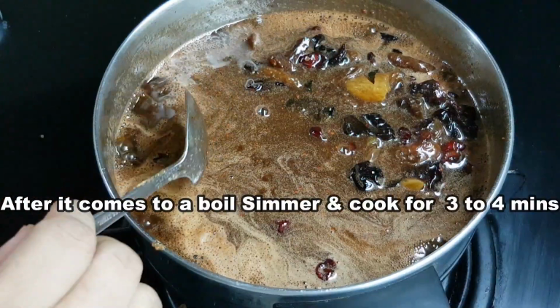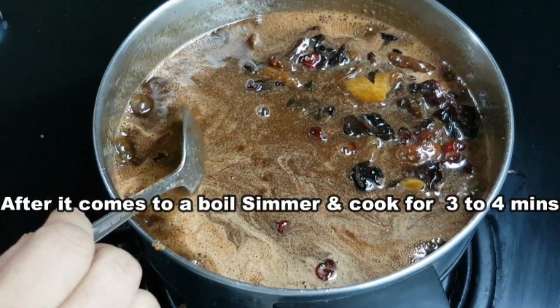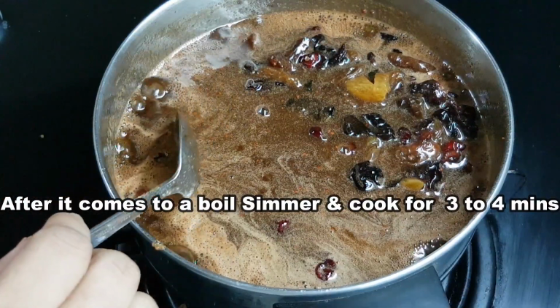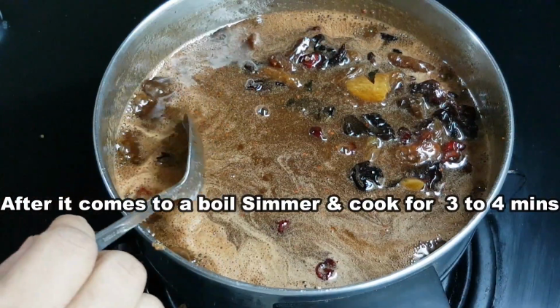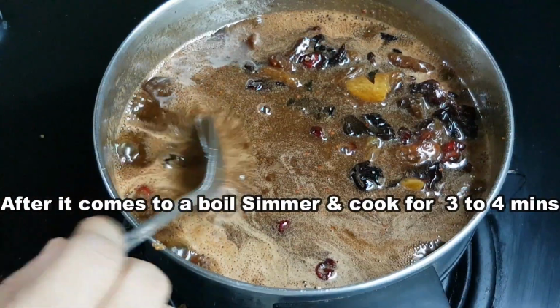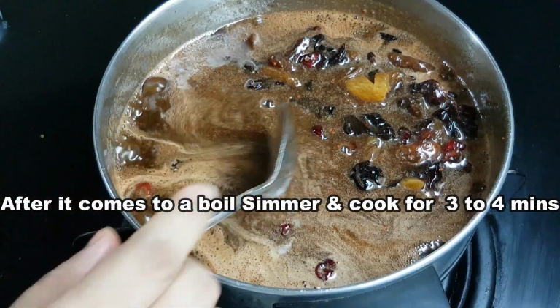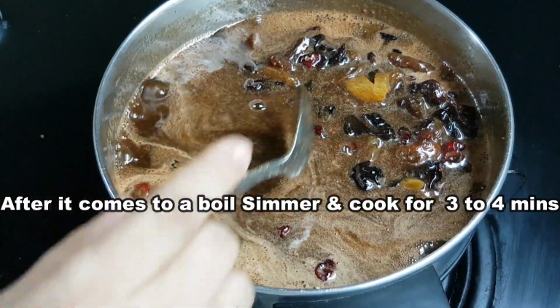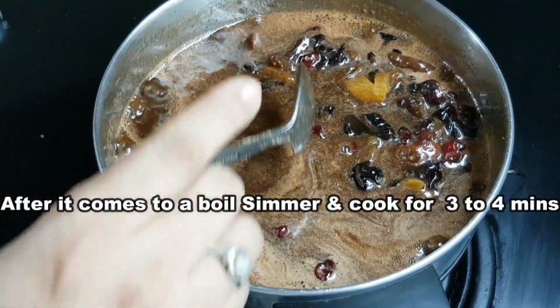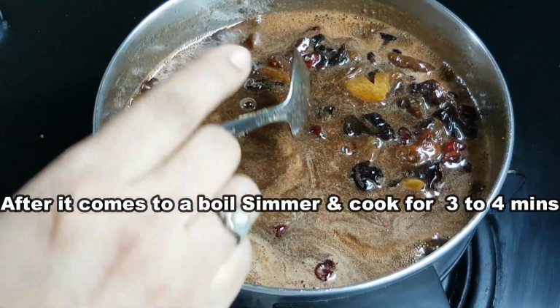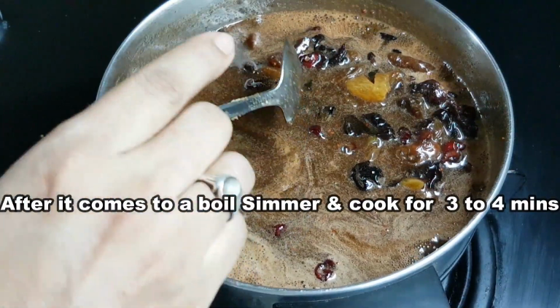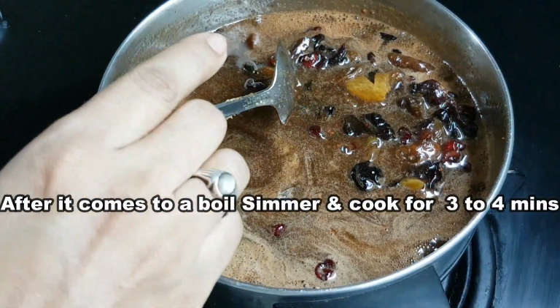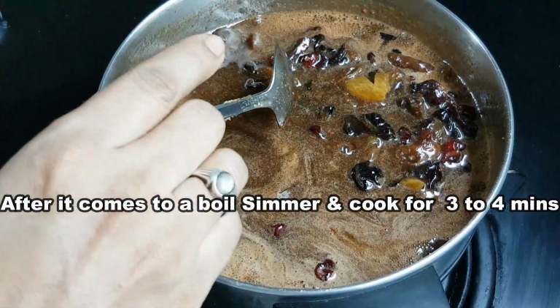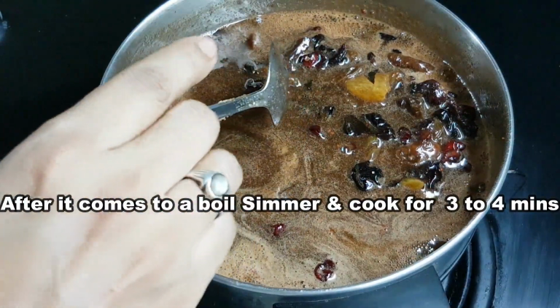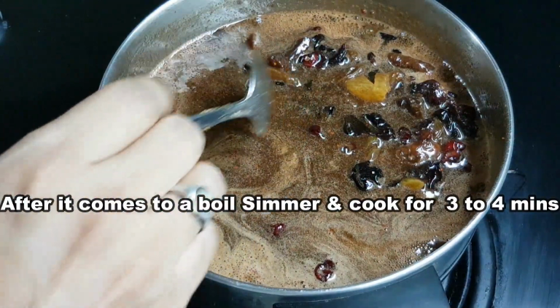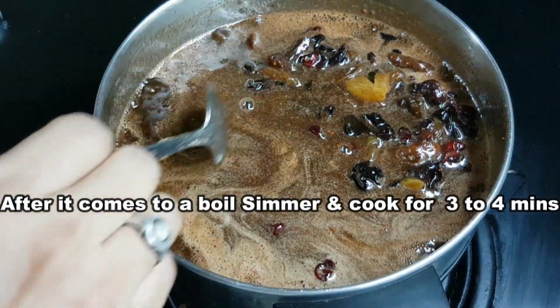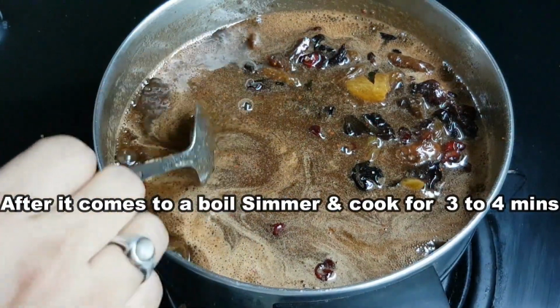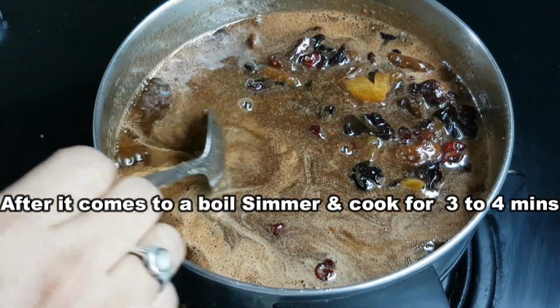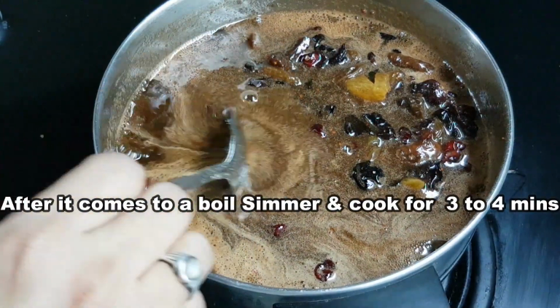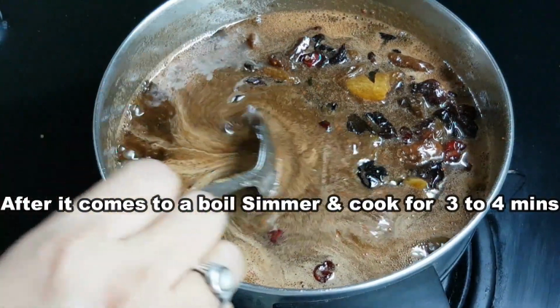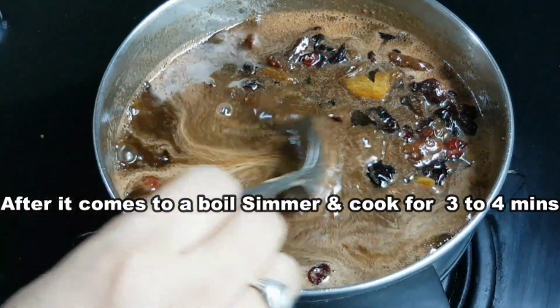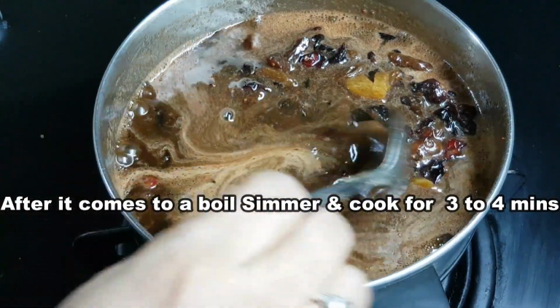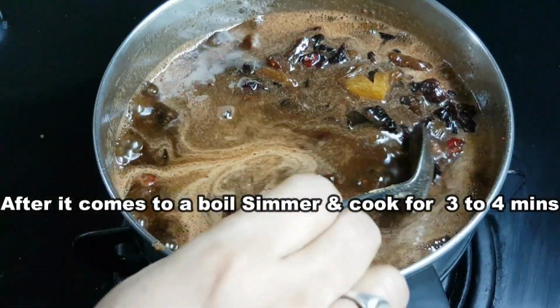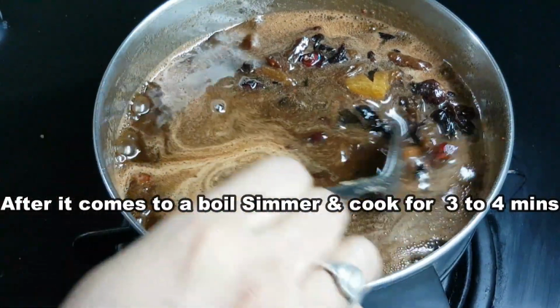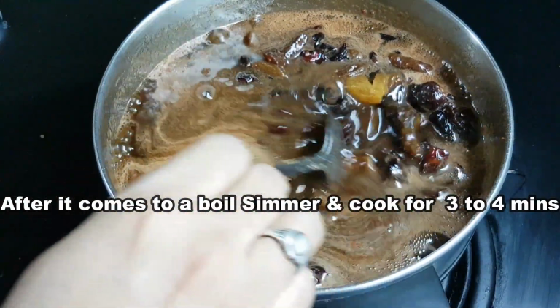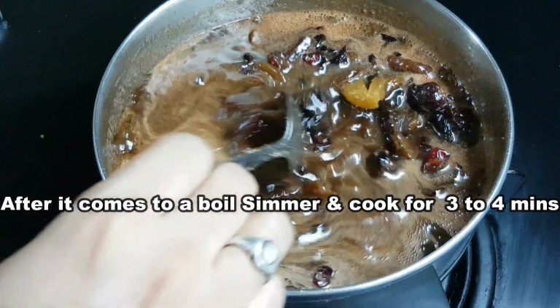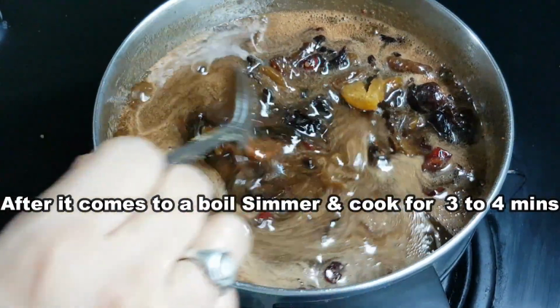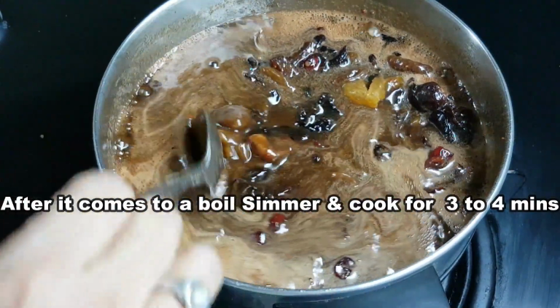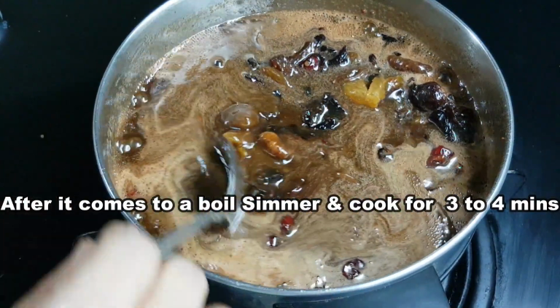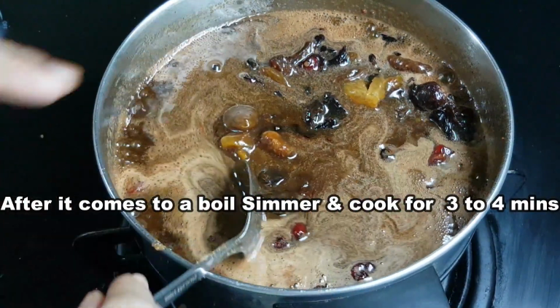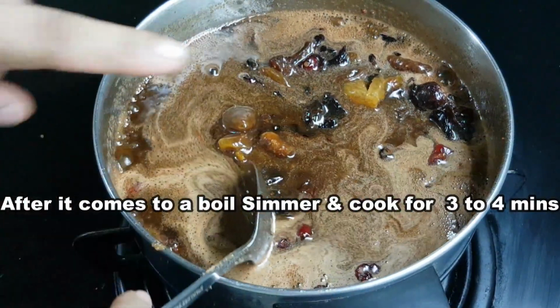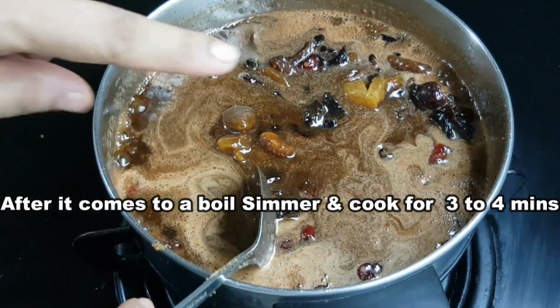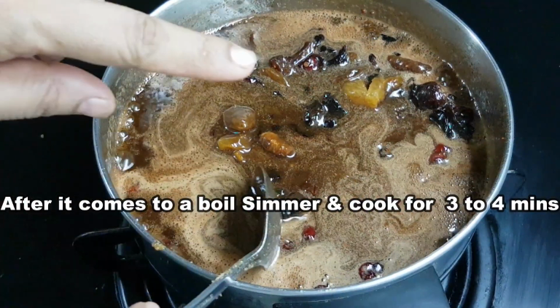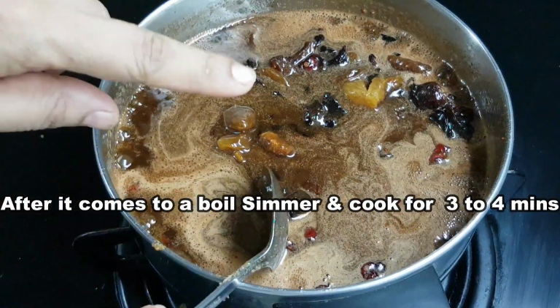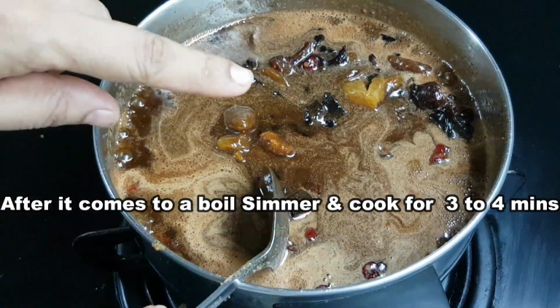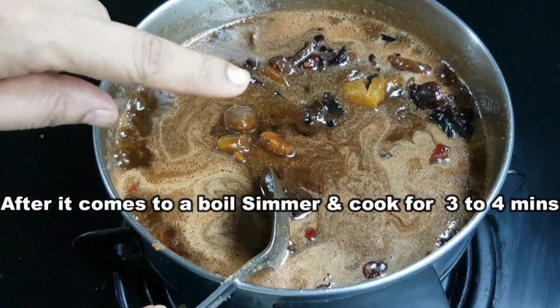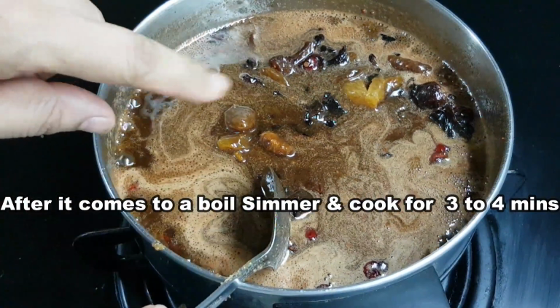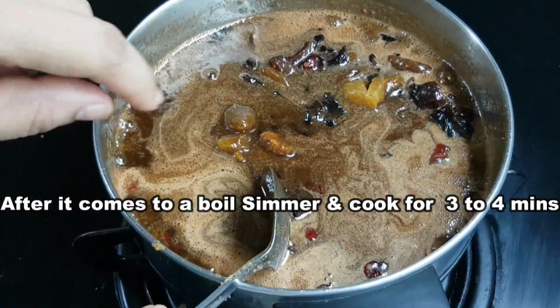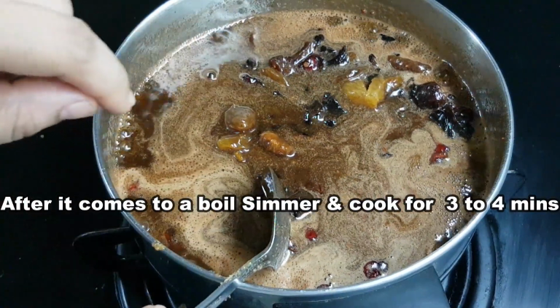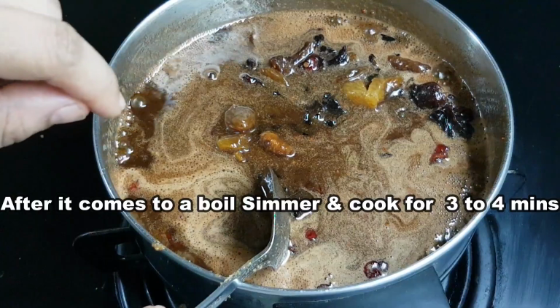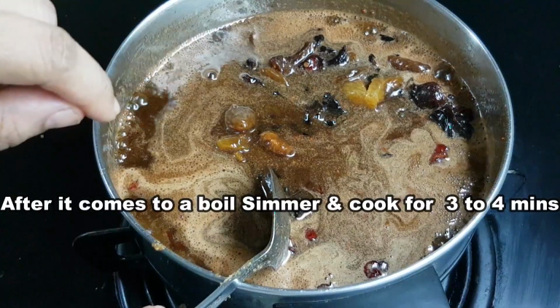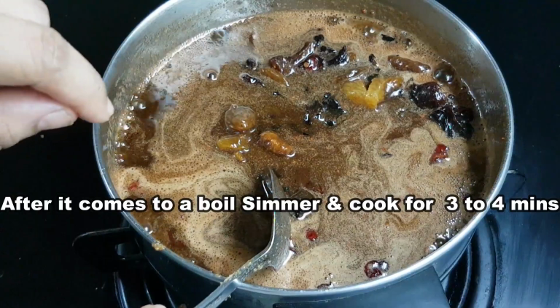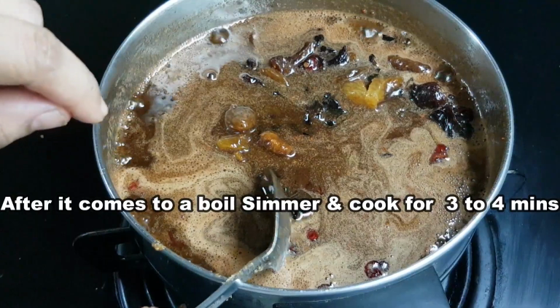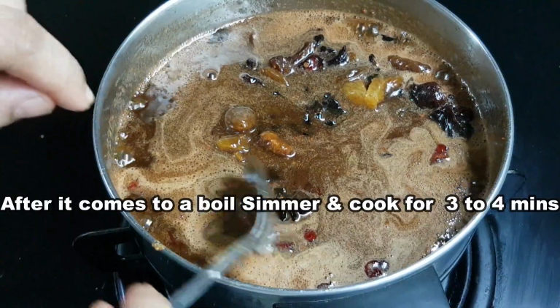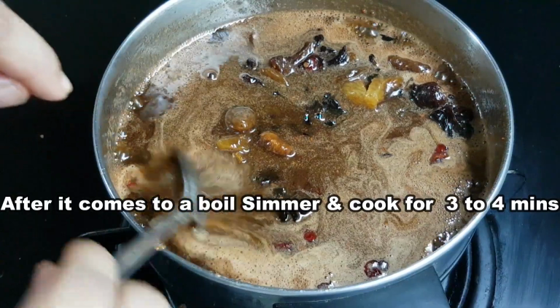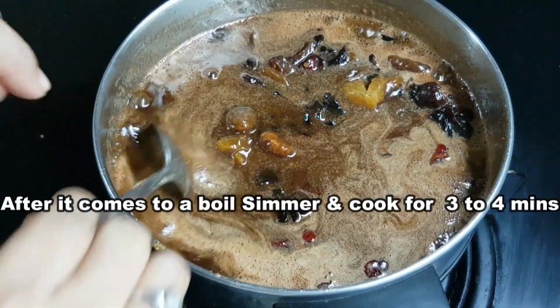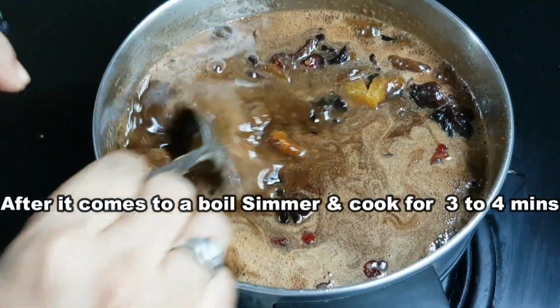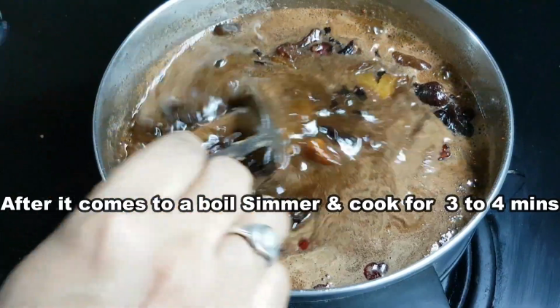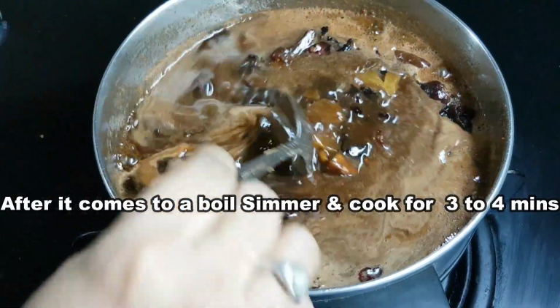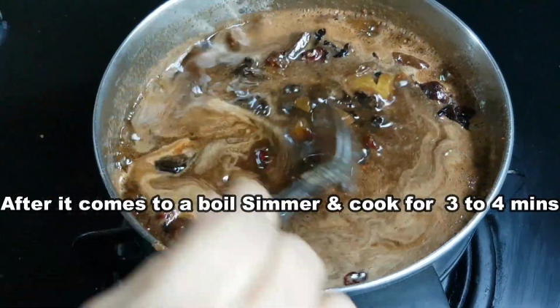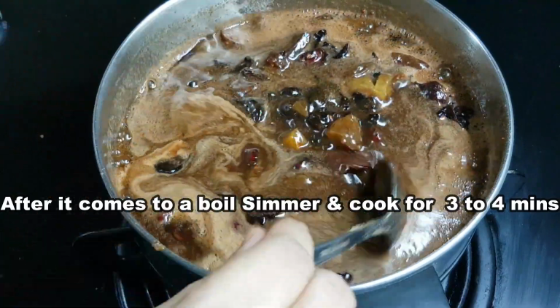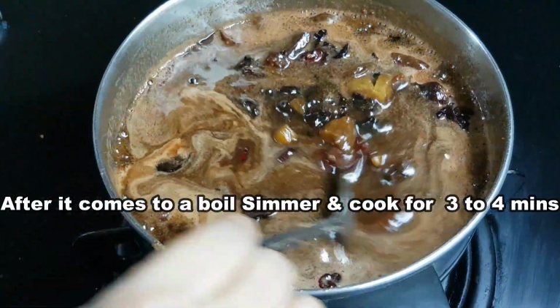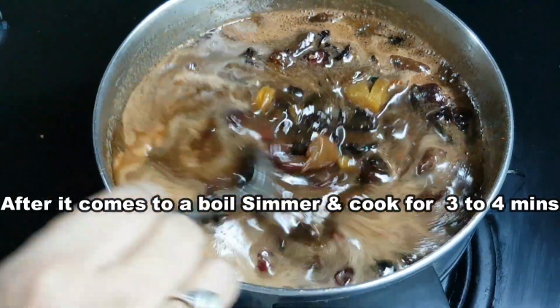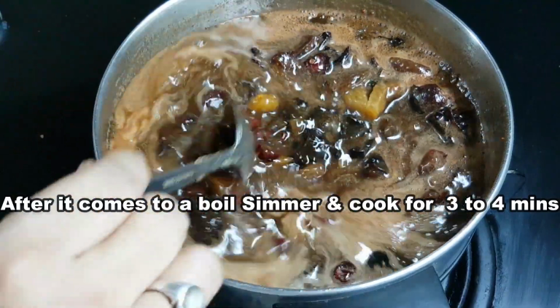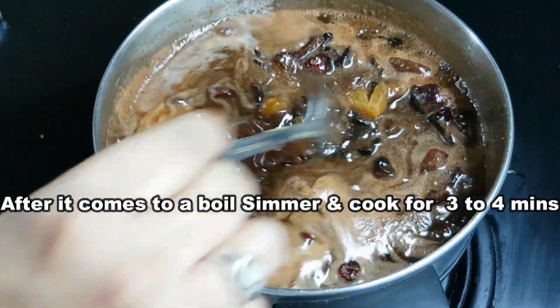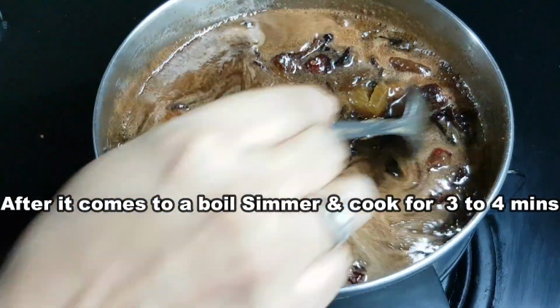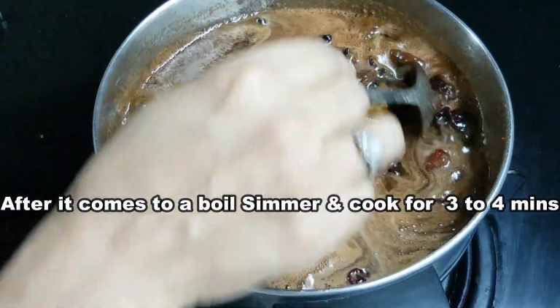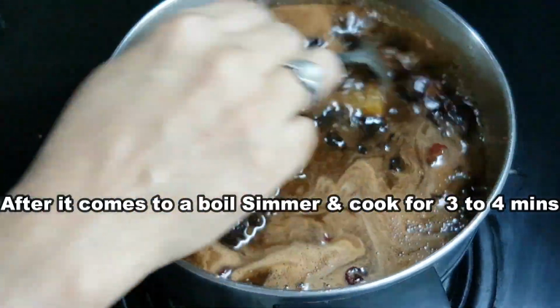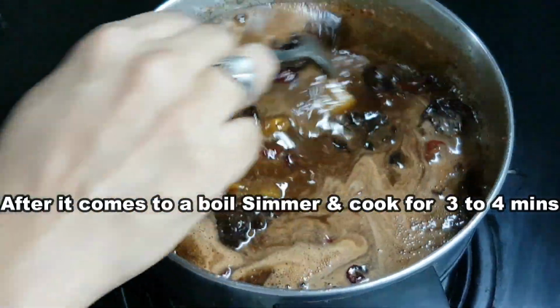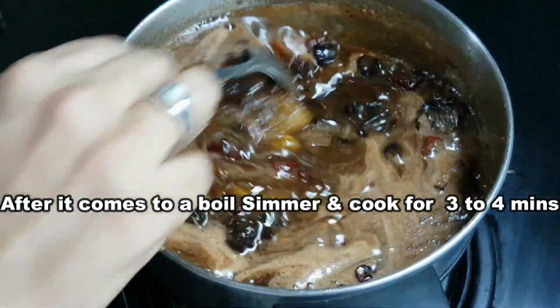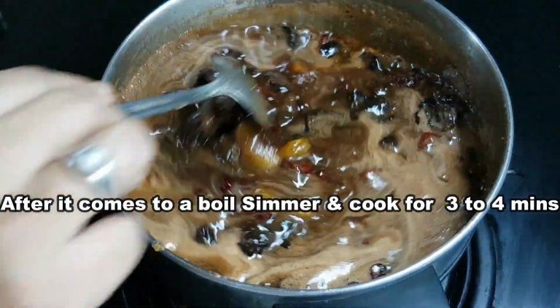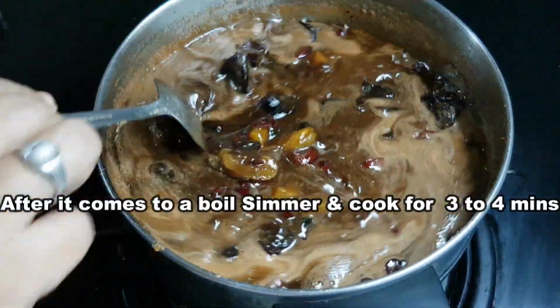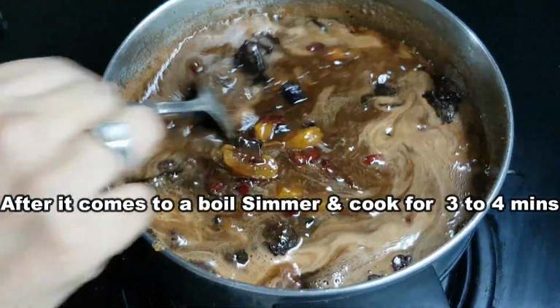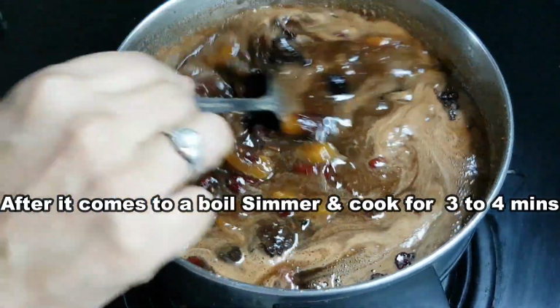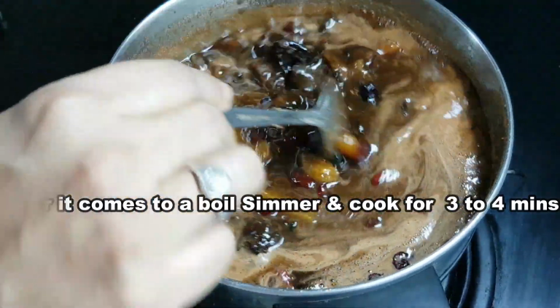When you boil it, you will boil it for 3 to 4 minutes.